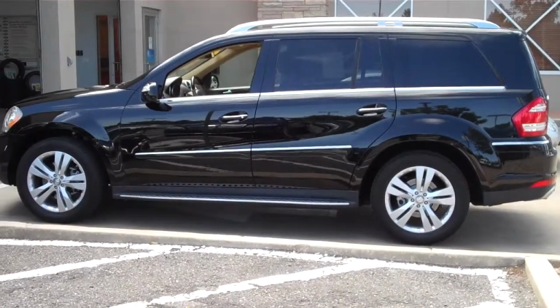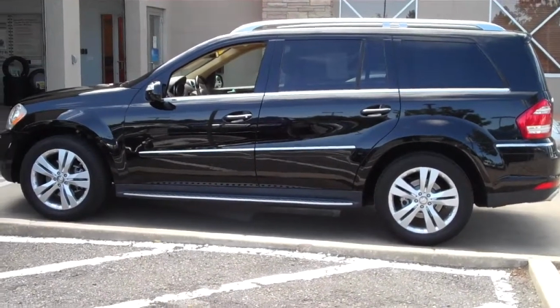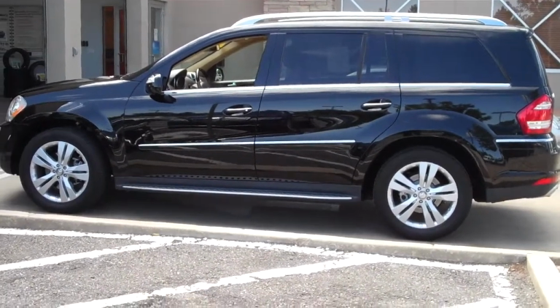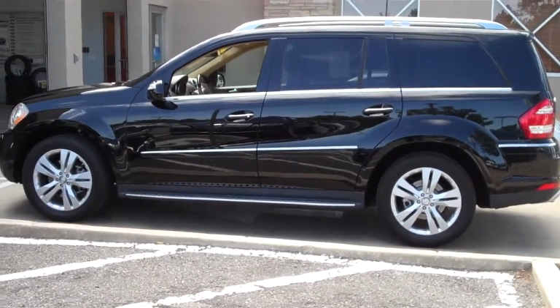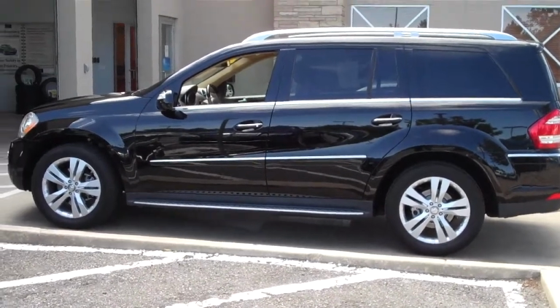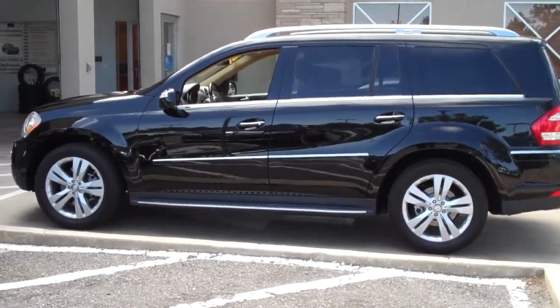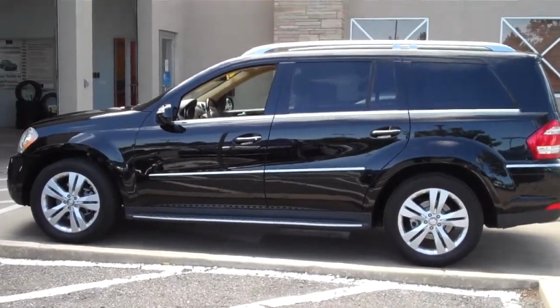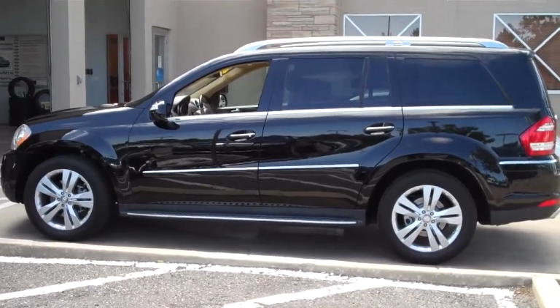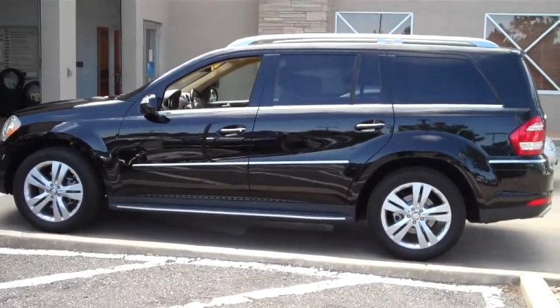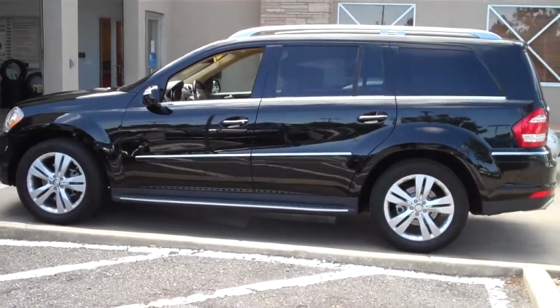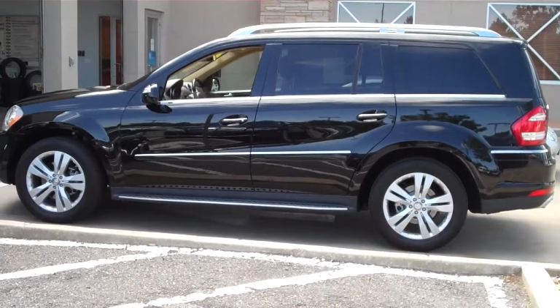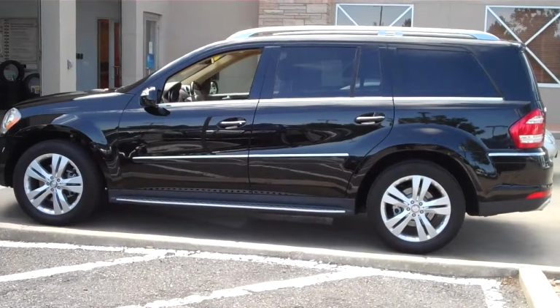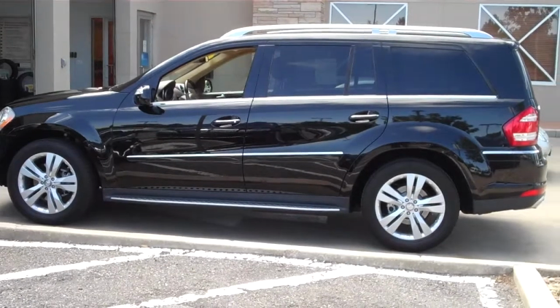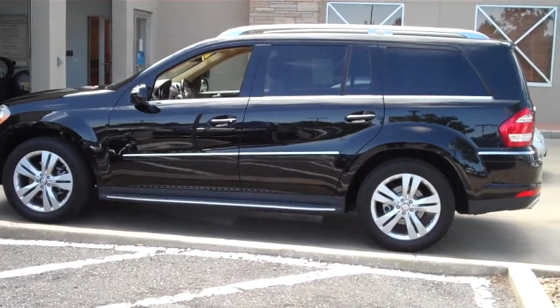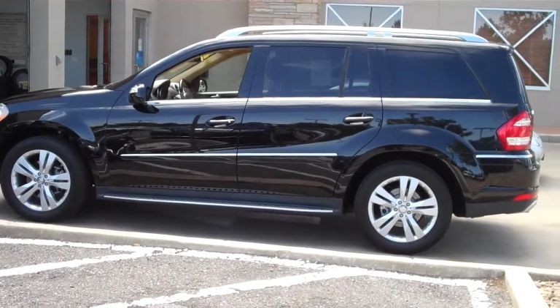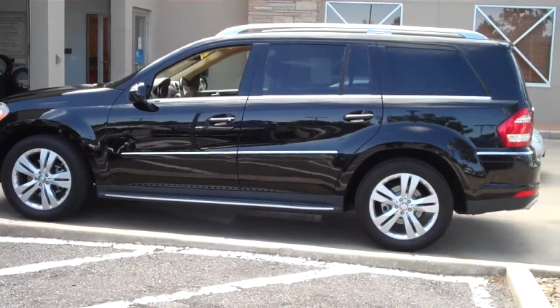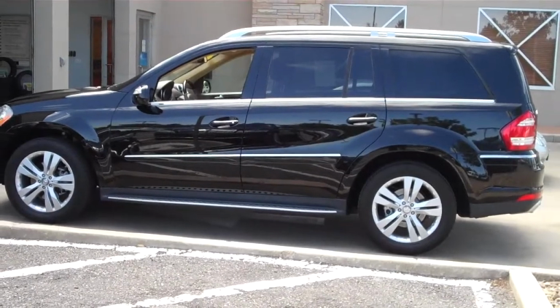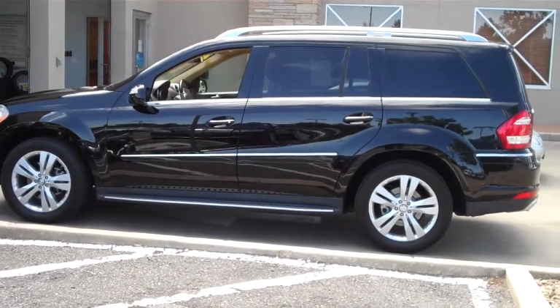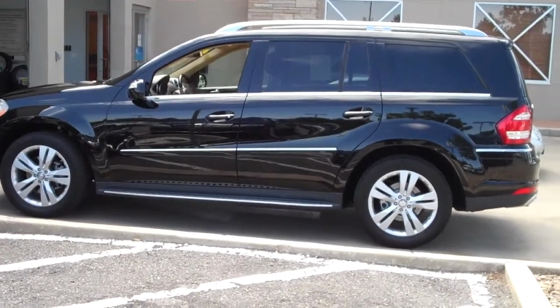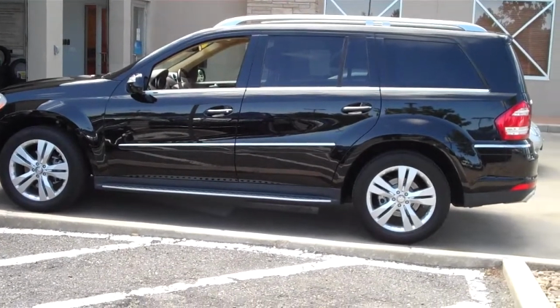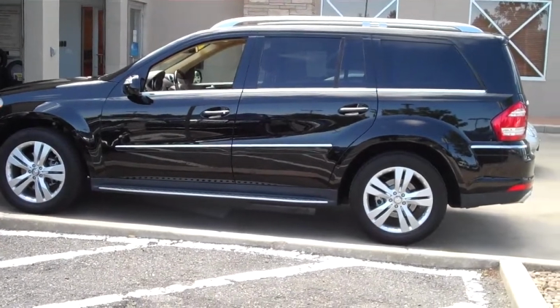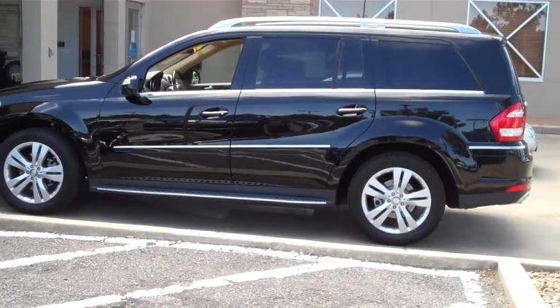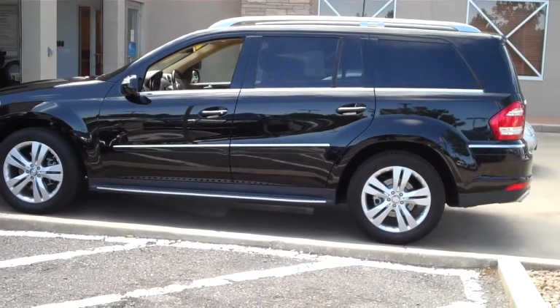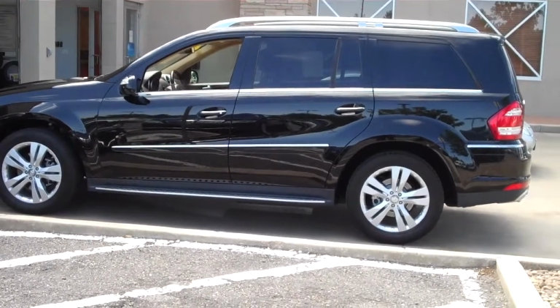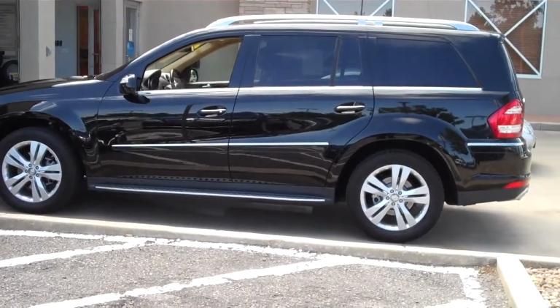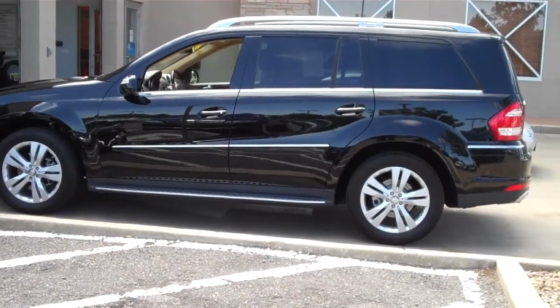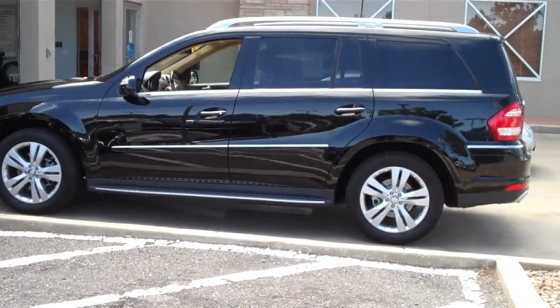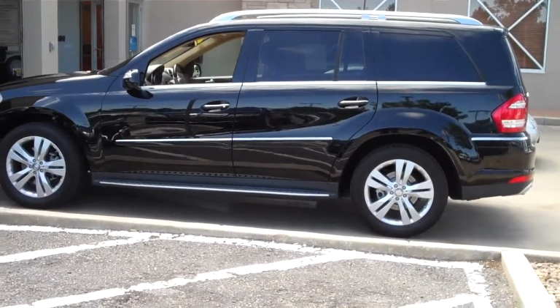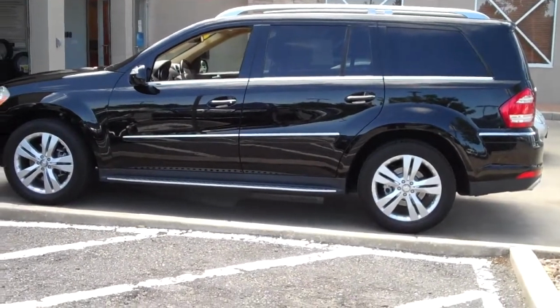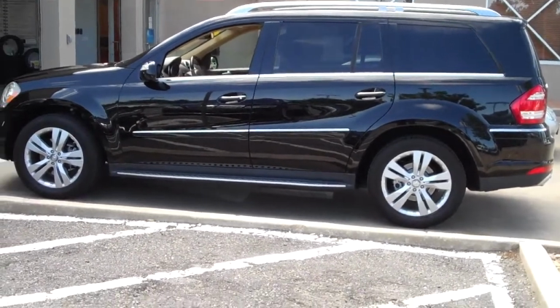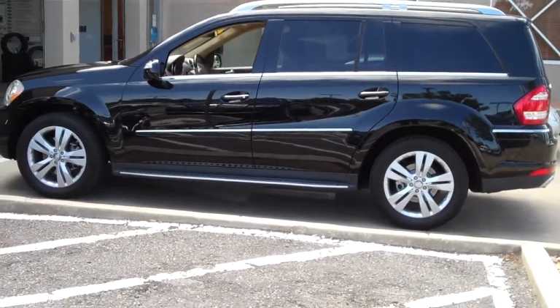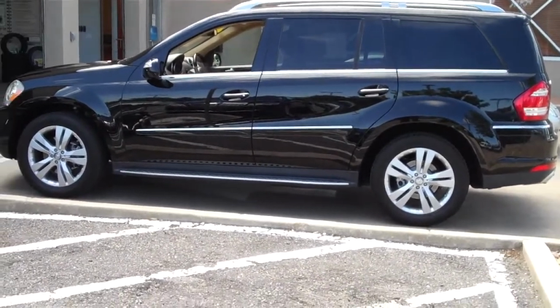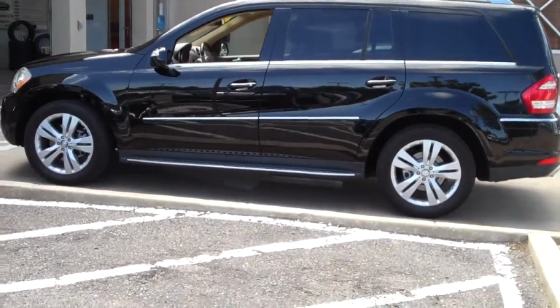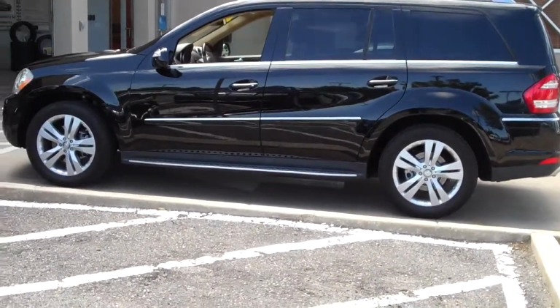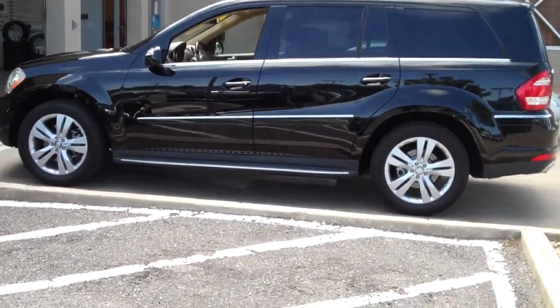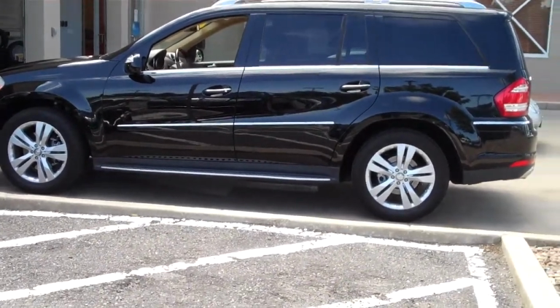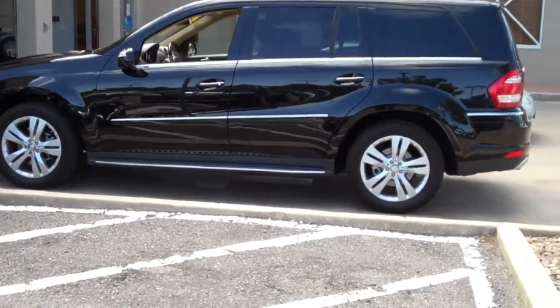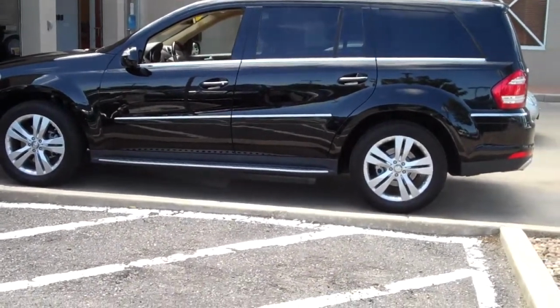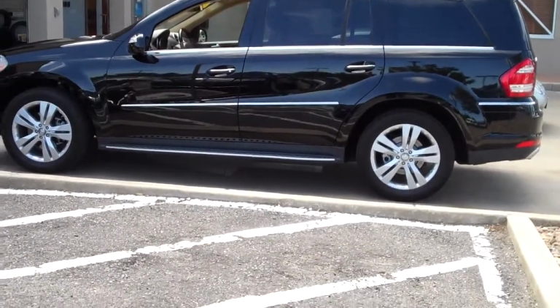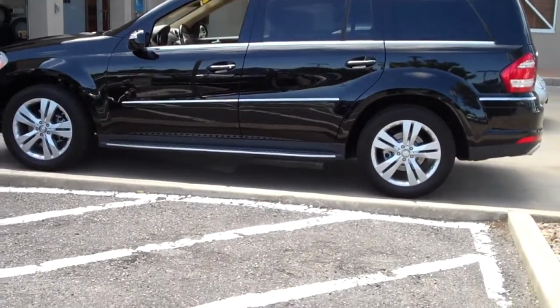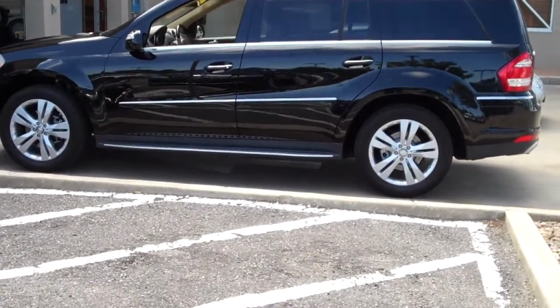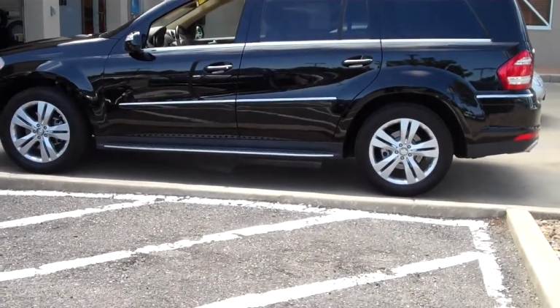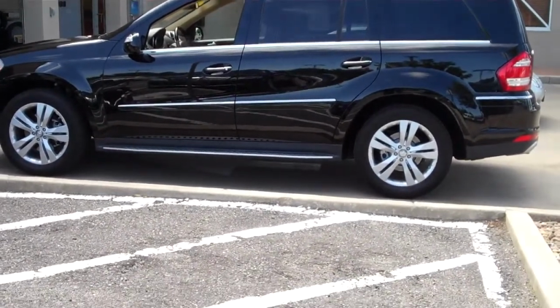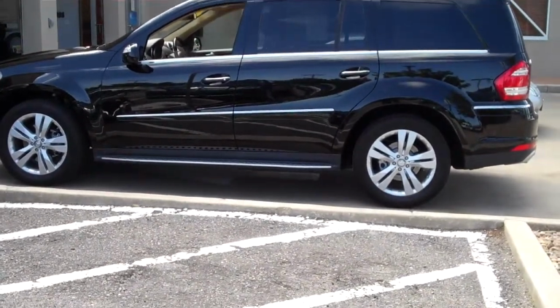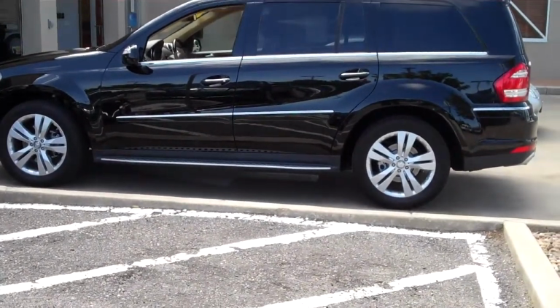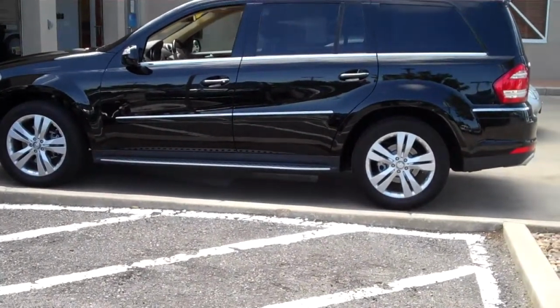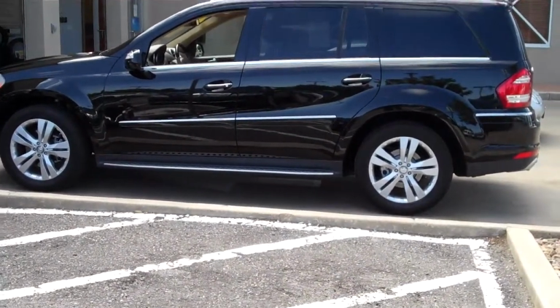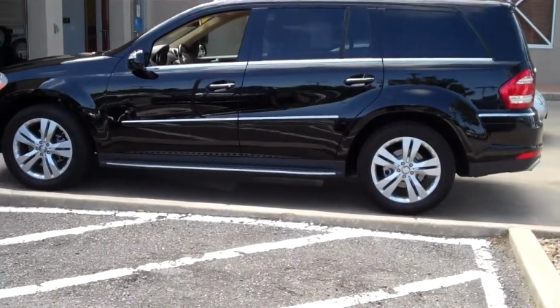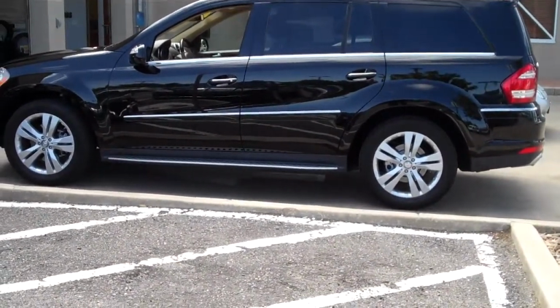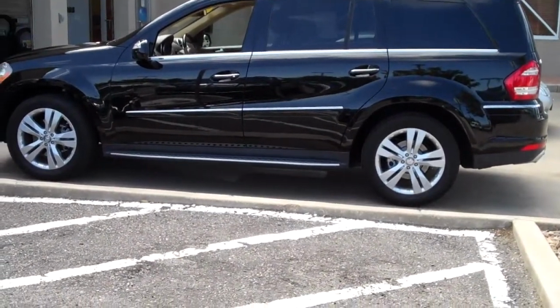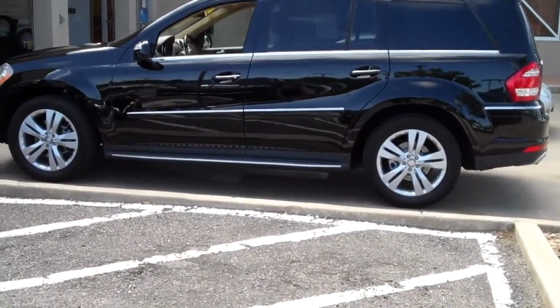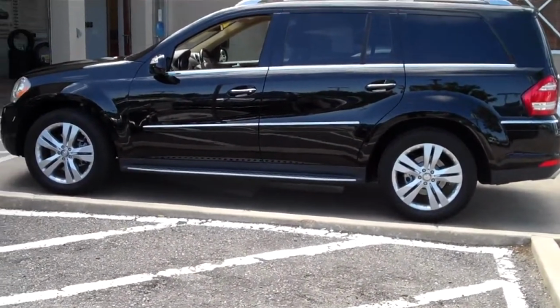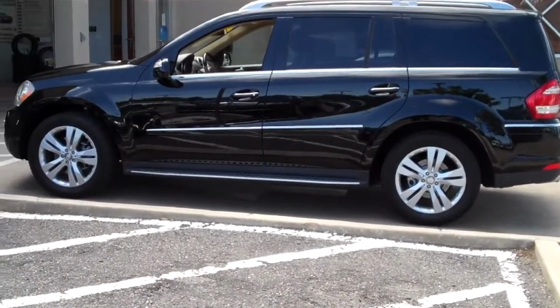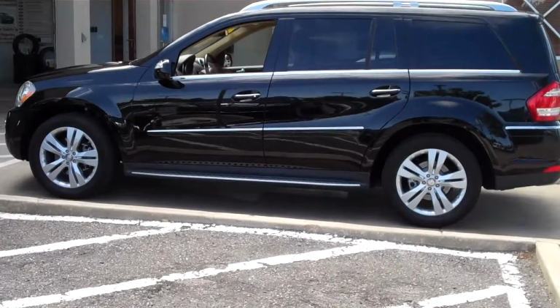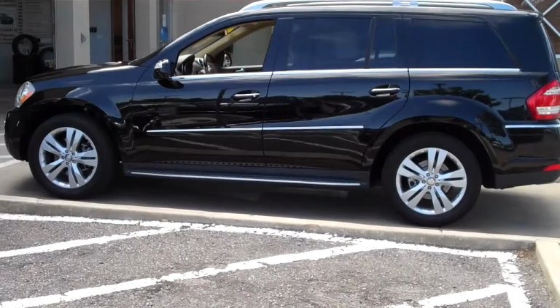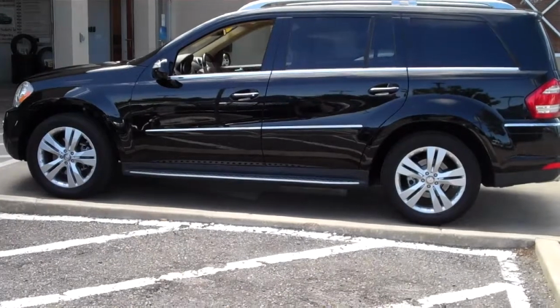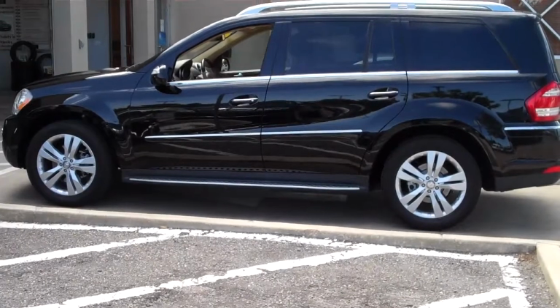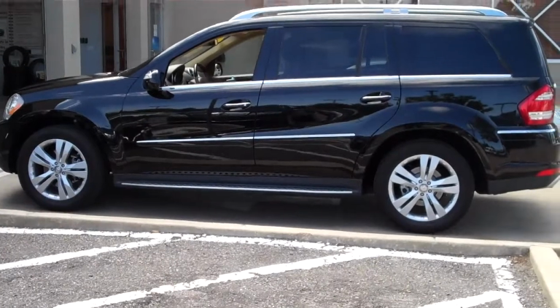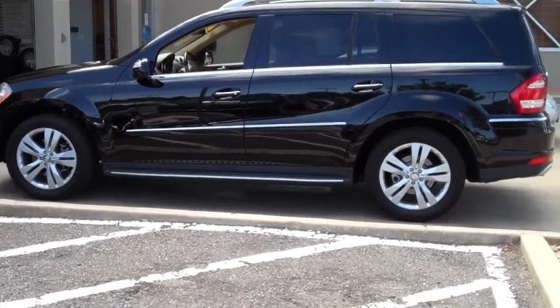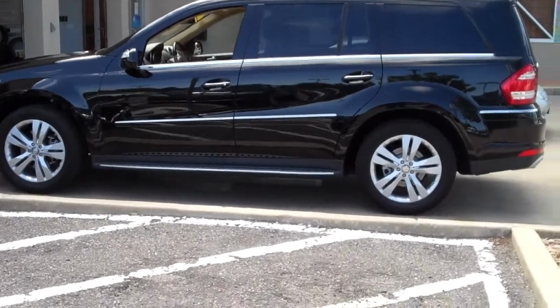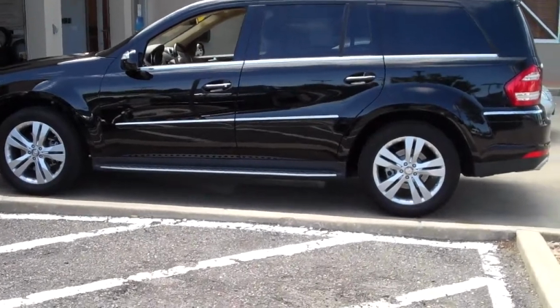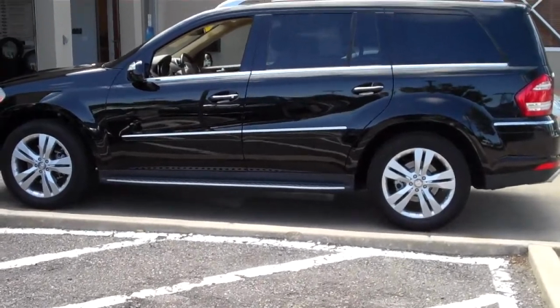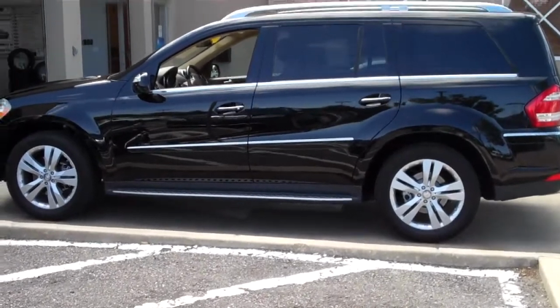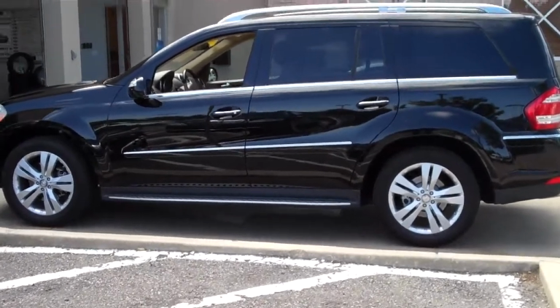What I'm going to do is give you some close-ups around the vehicle, especially the bottom and the wheels, and then move around to the inside so you can get a good idea of how it looks.